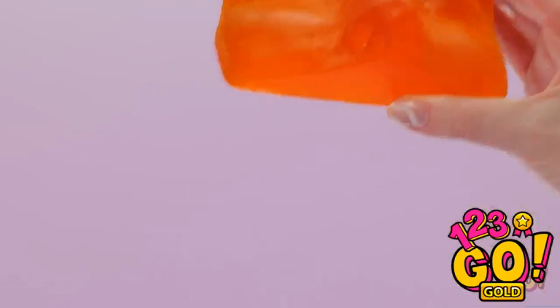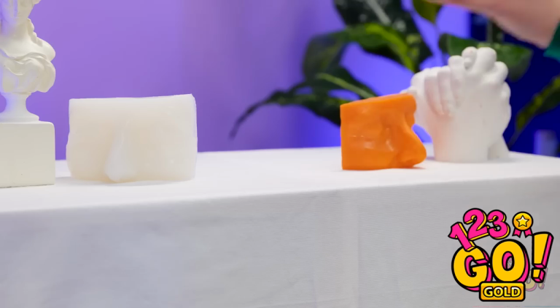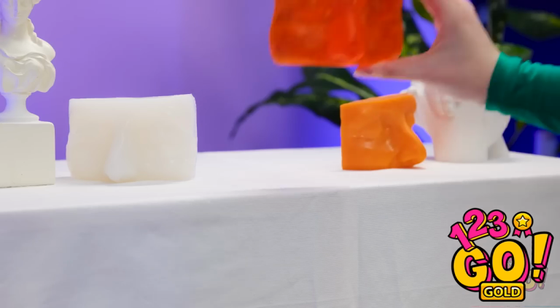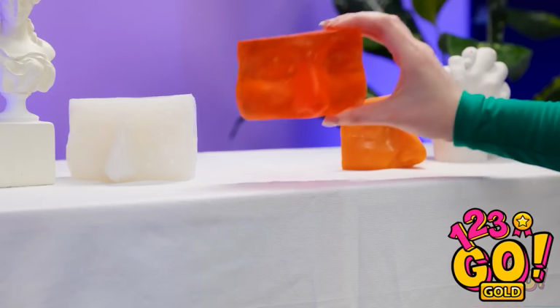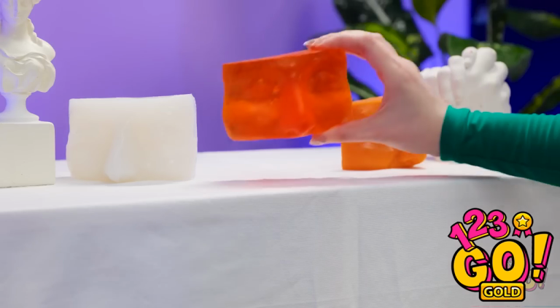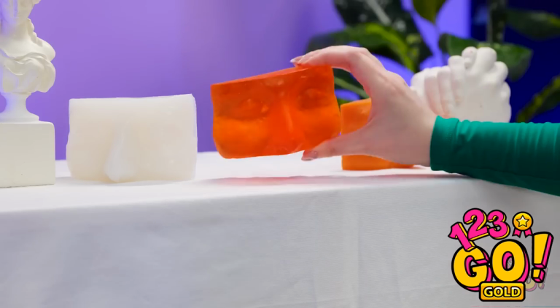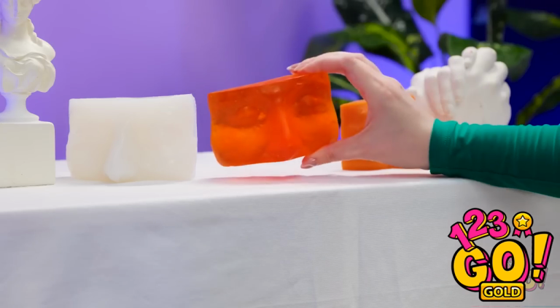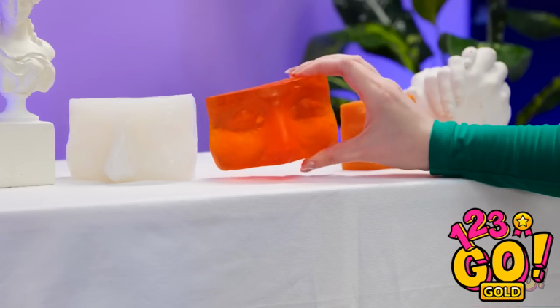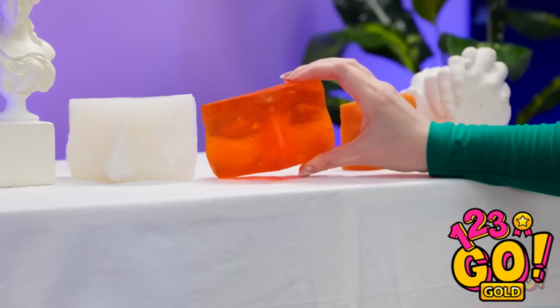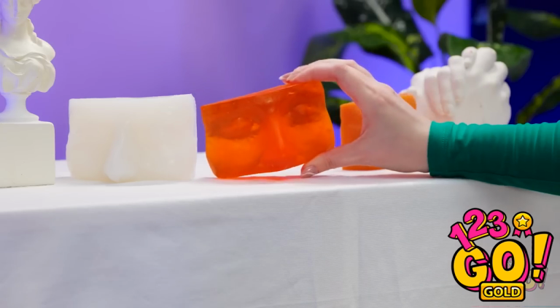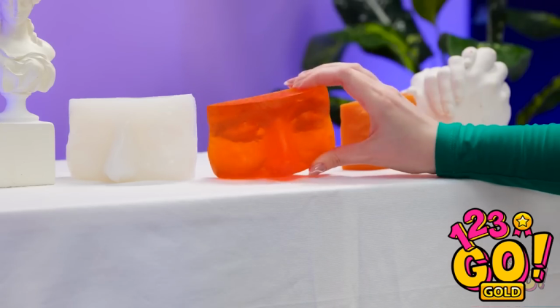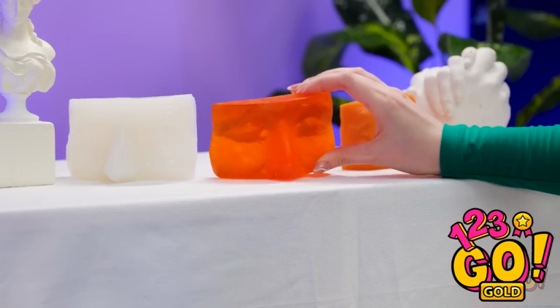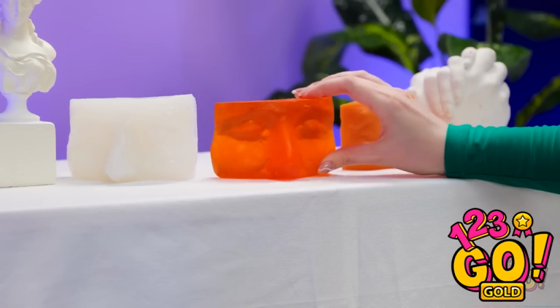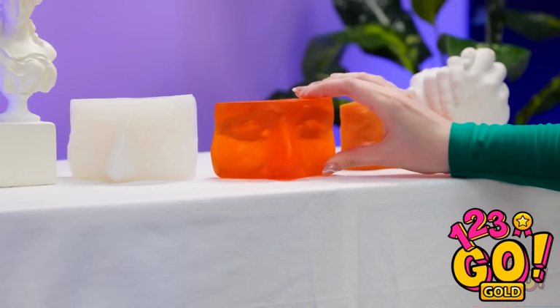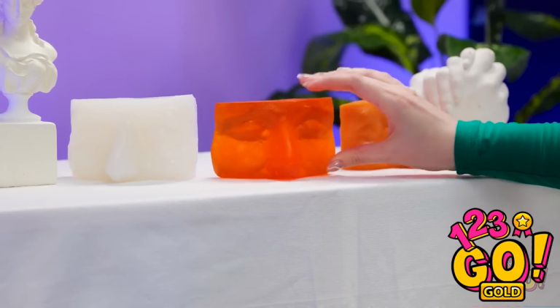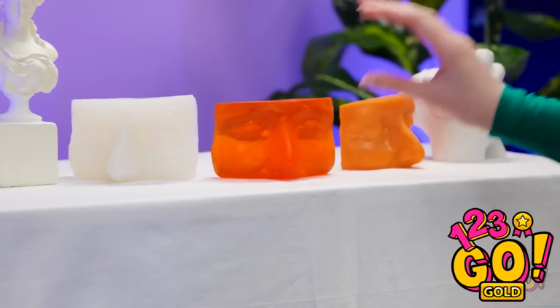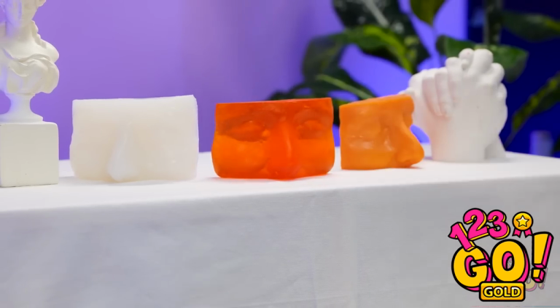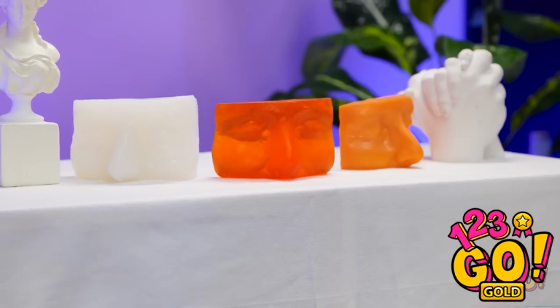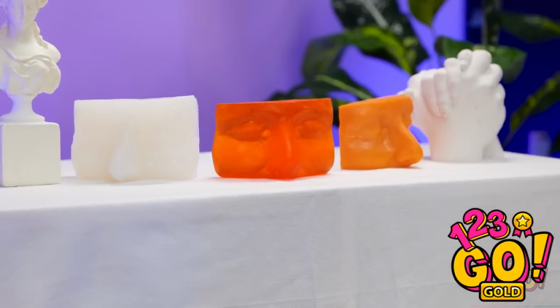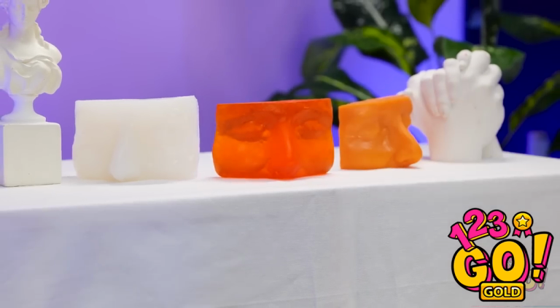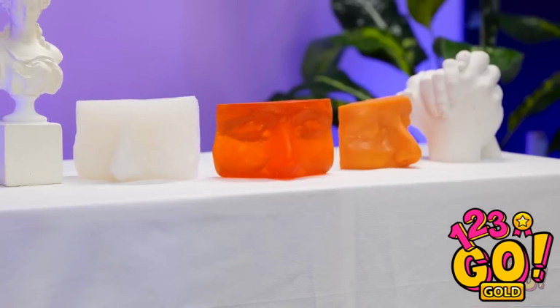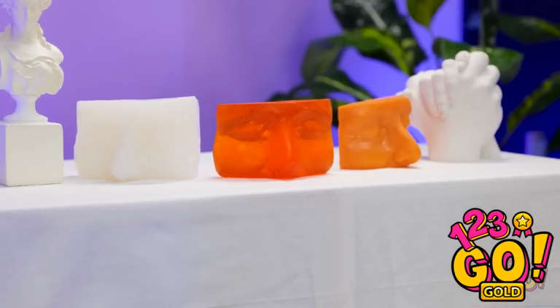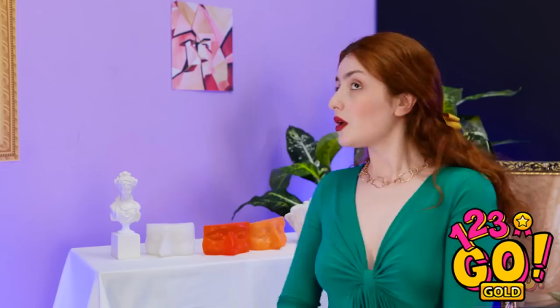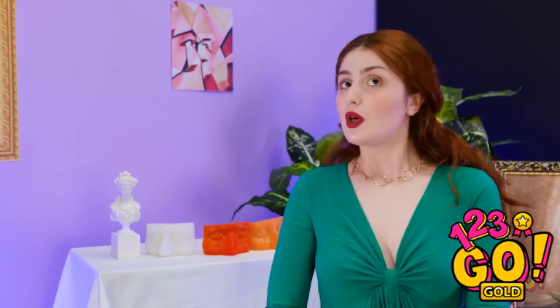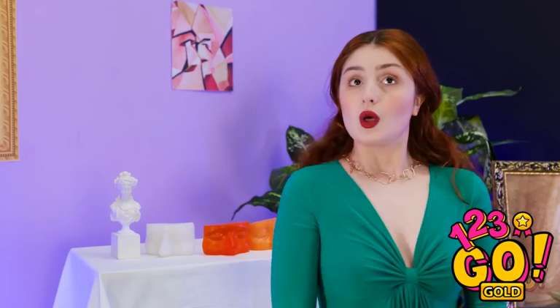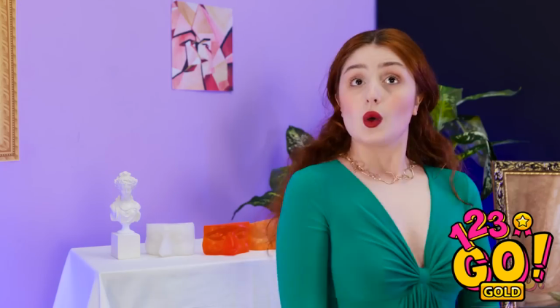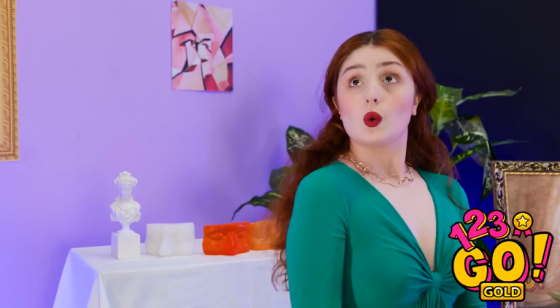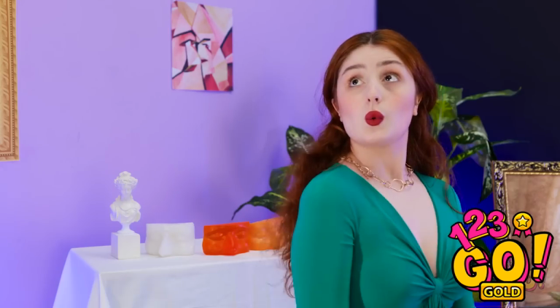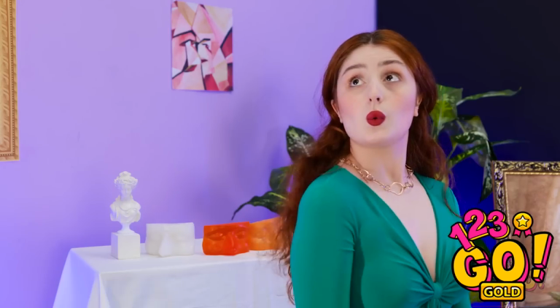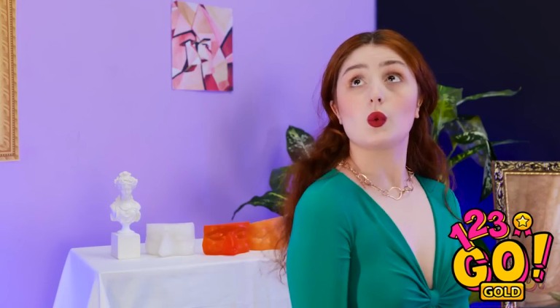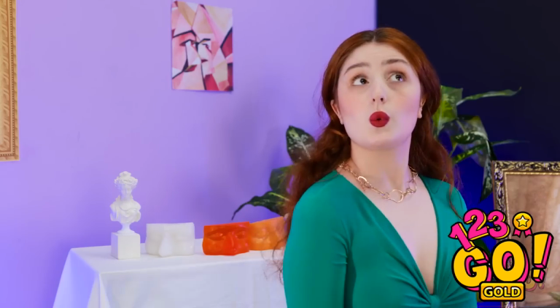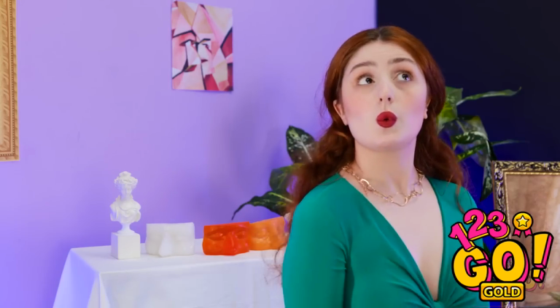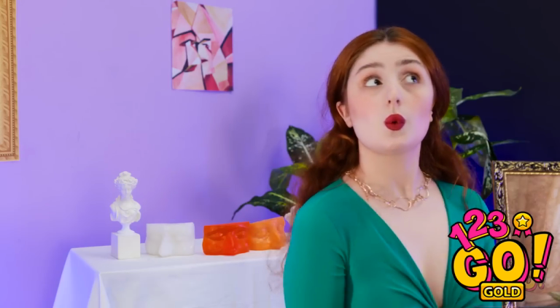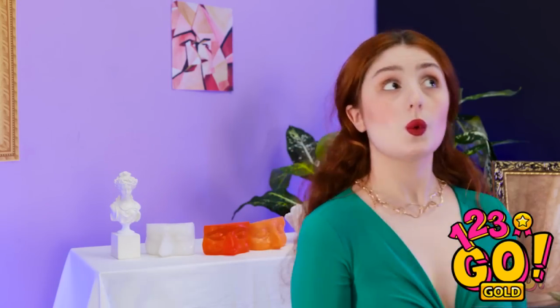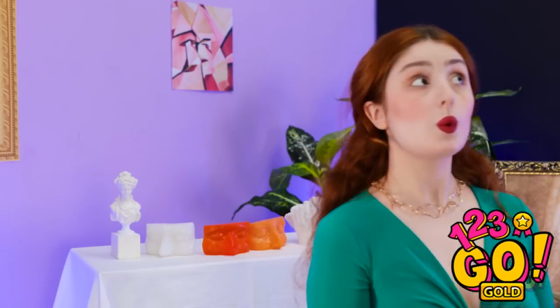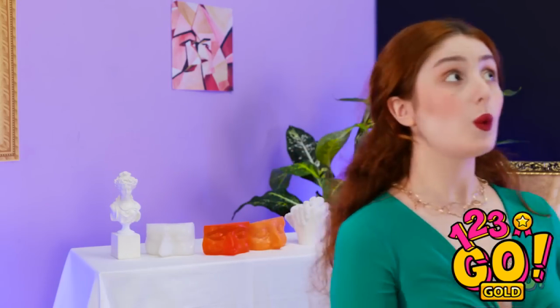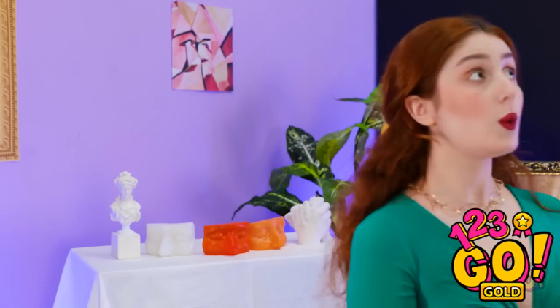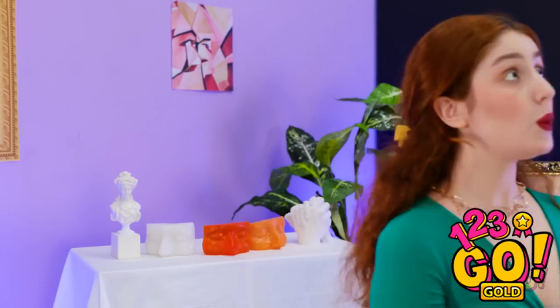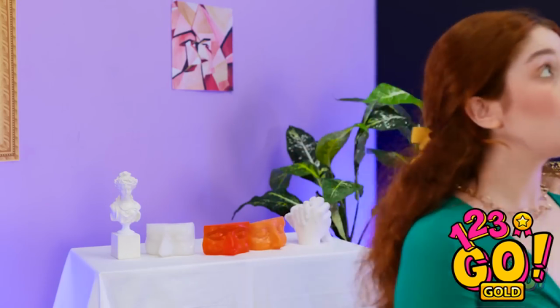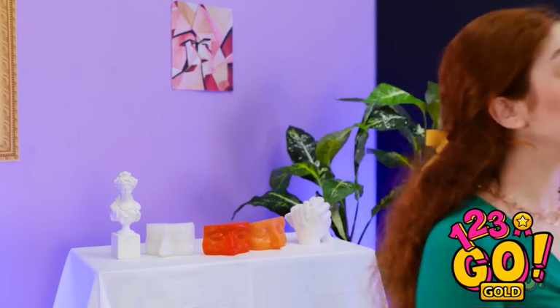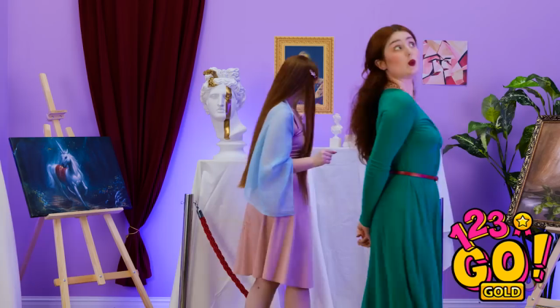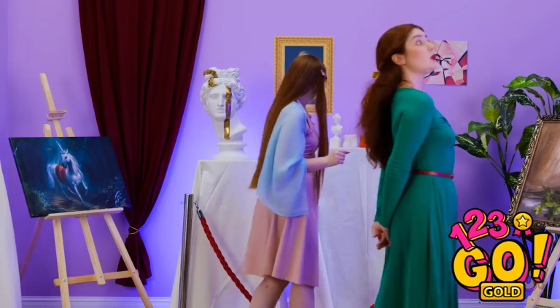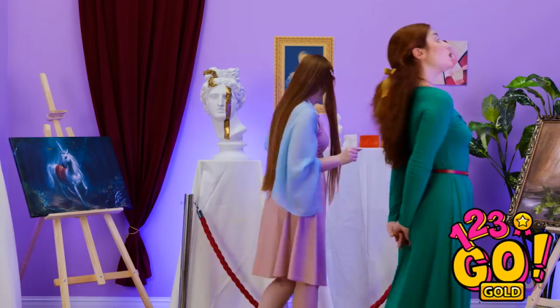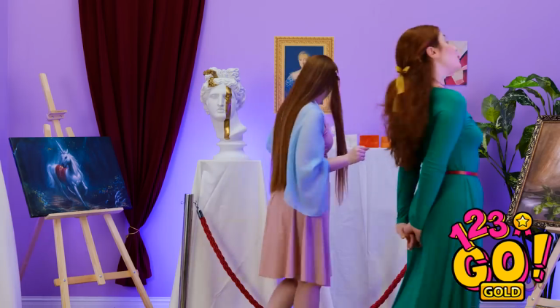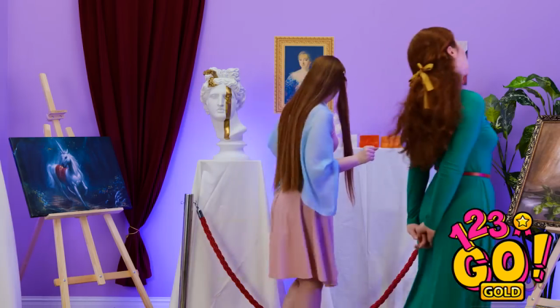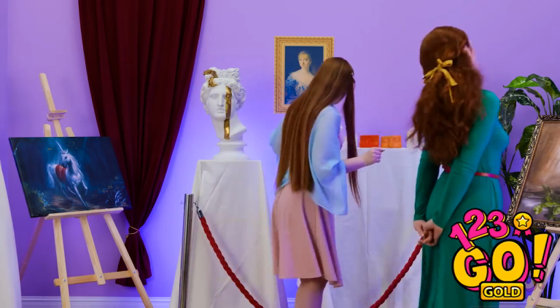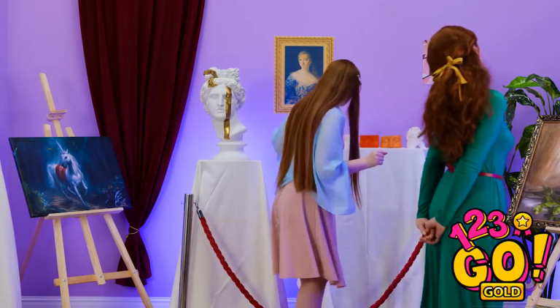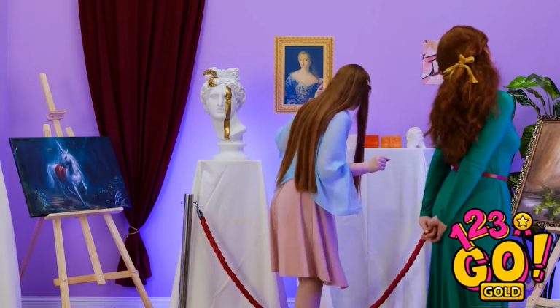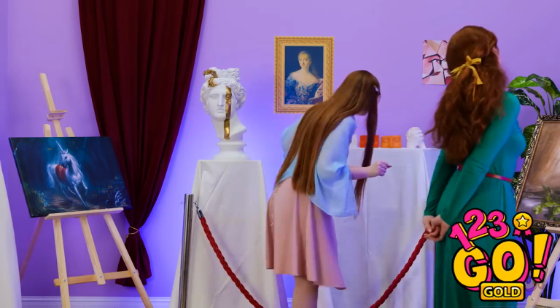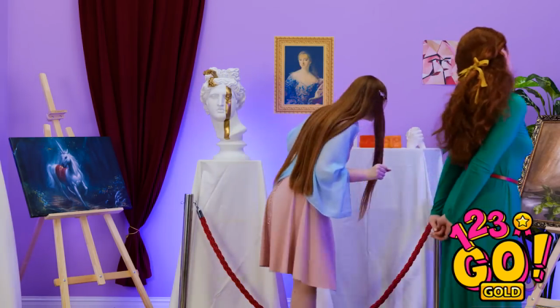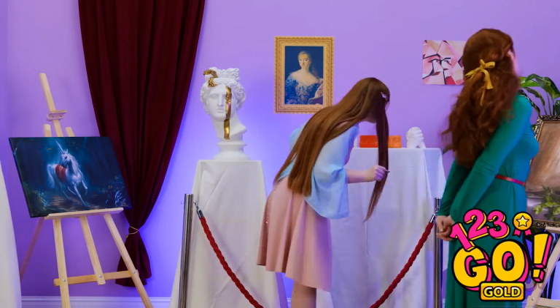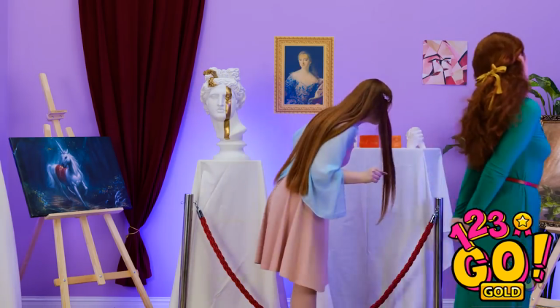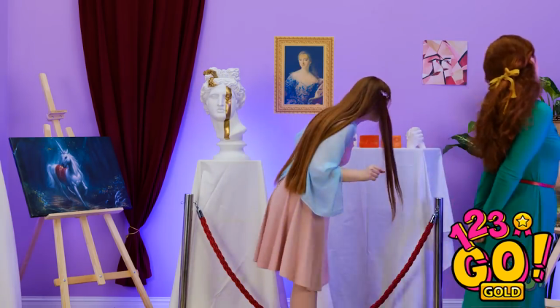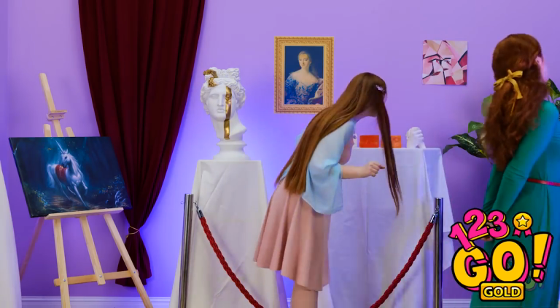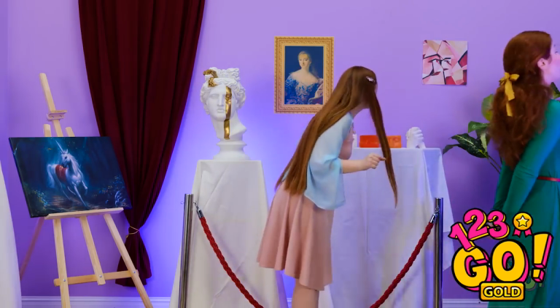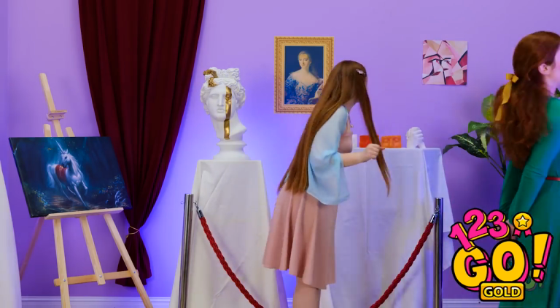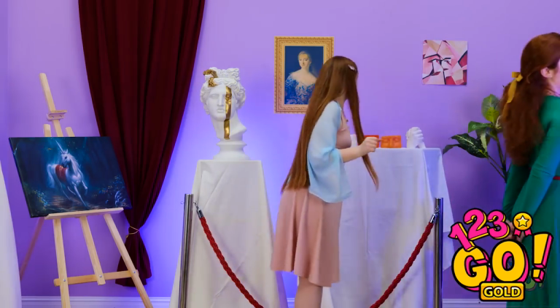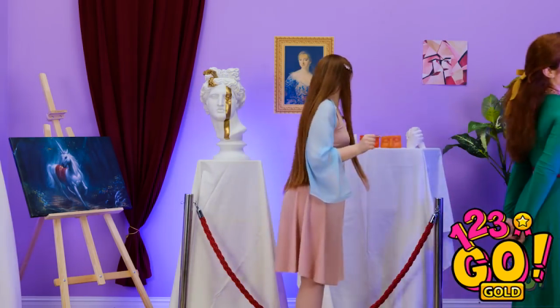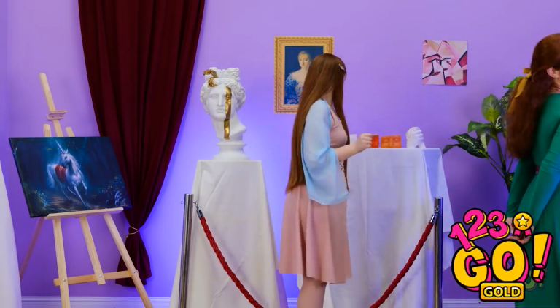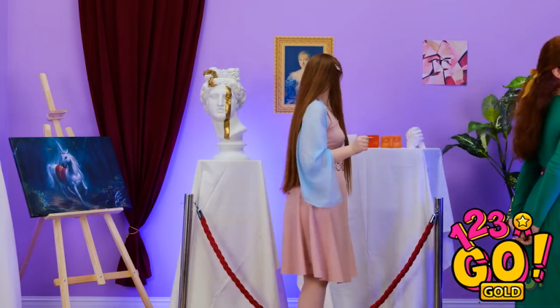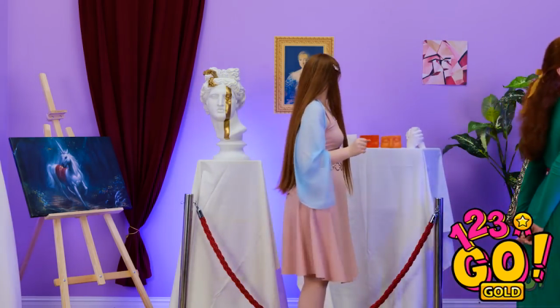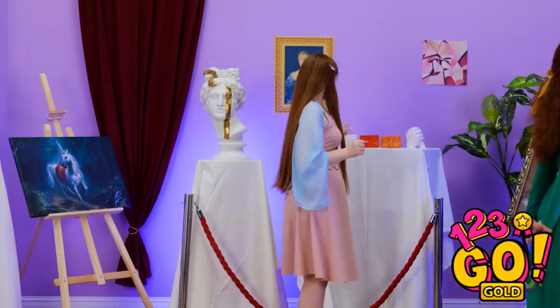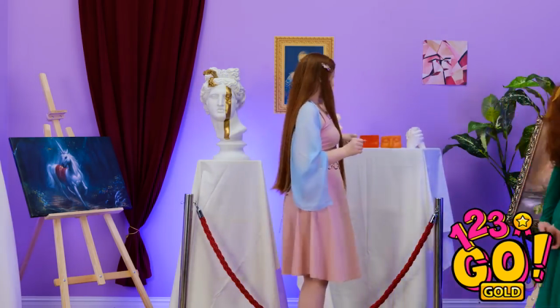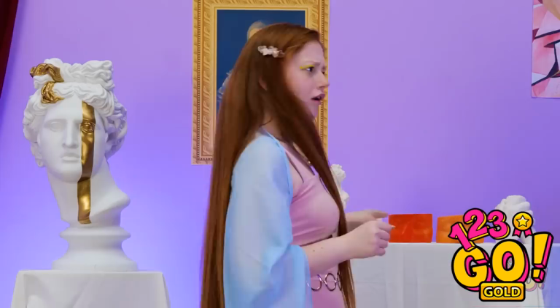I'll just add this to the art display, because it definitely belongs there. Hey, Cheryl! This one looks a lot like you!